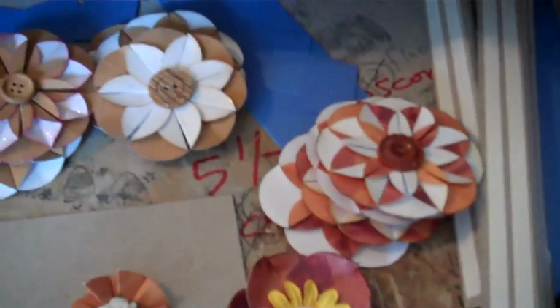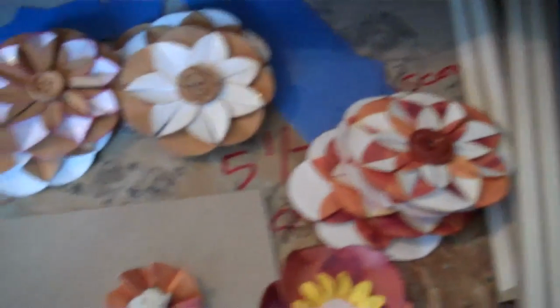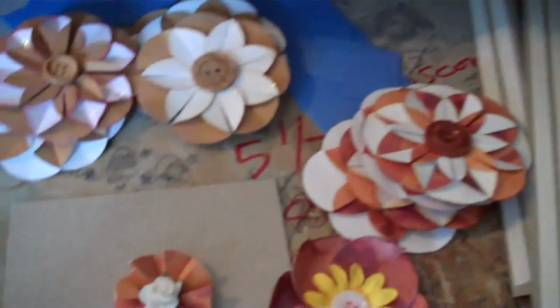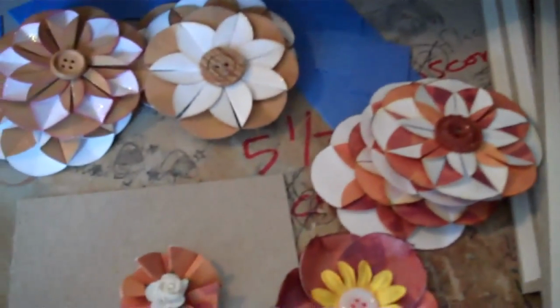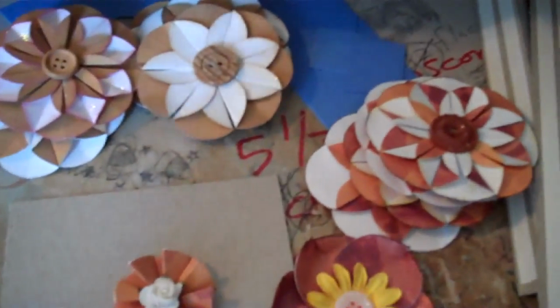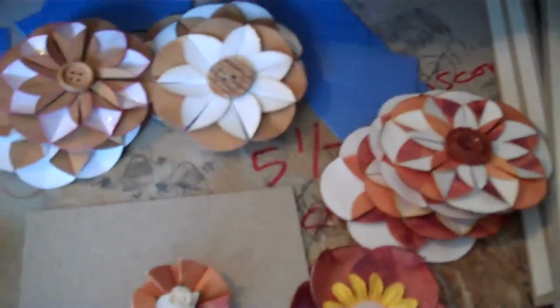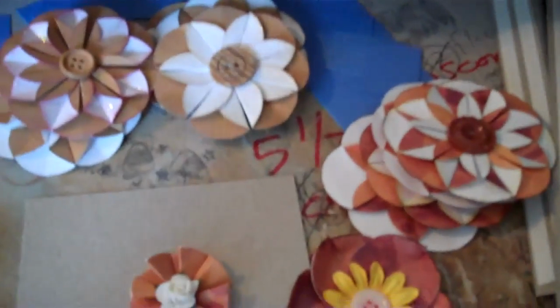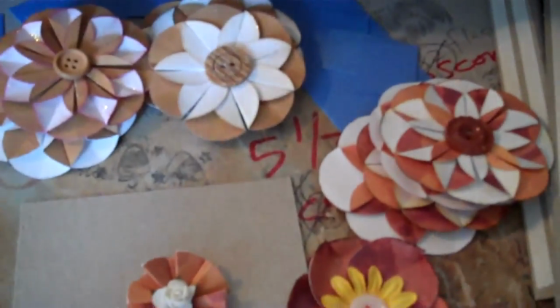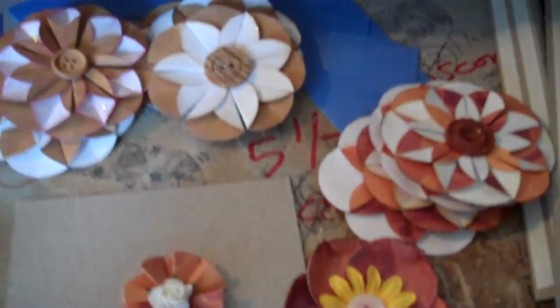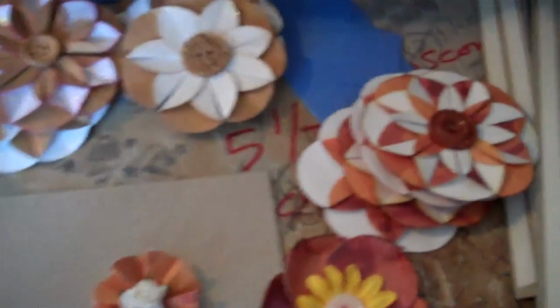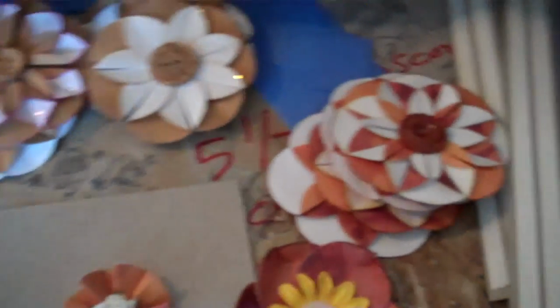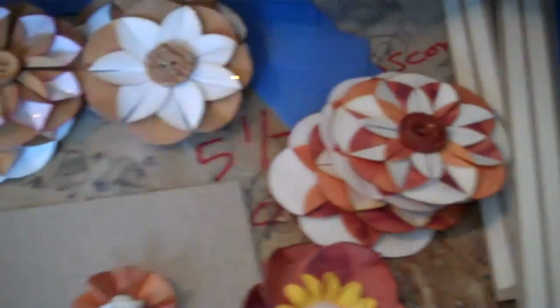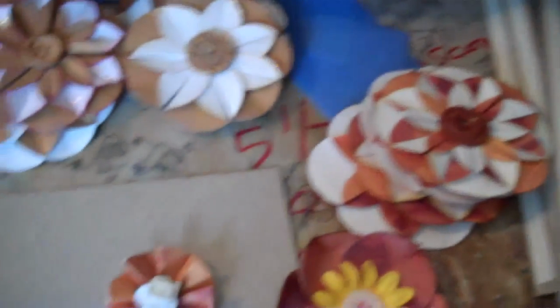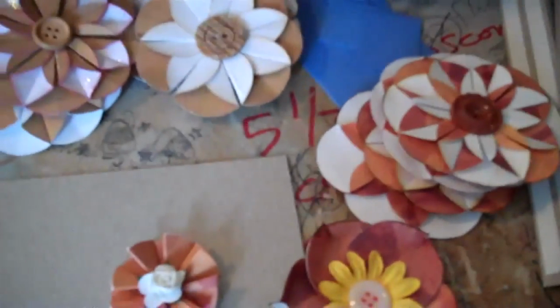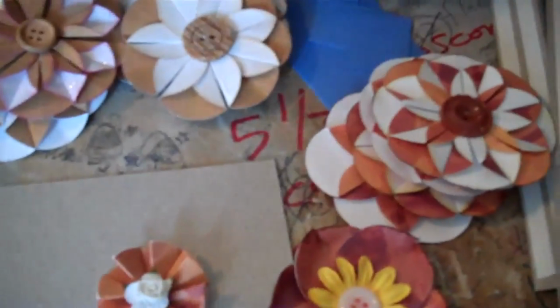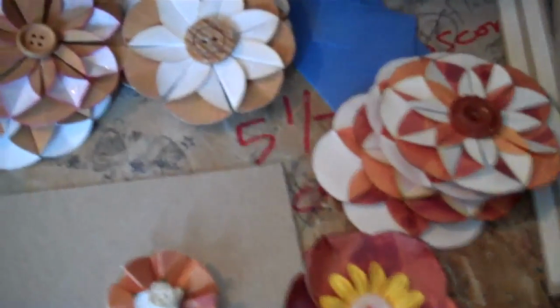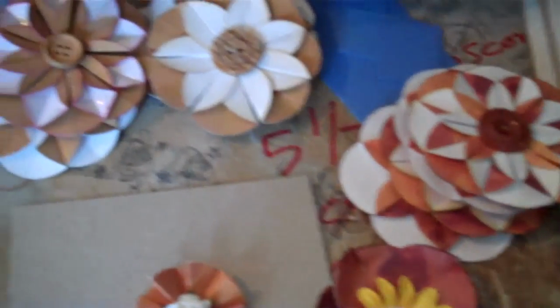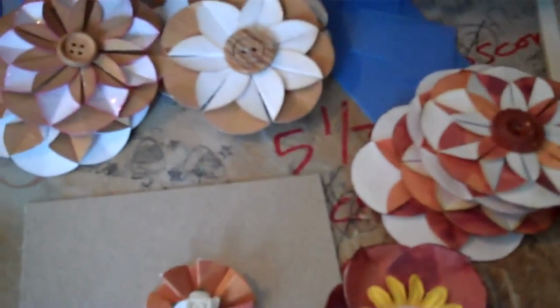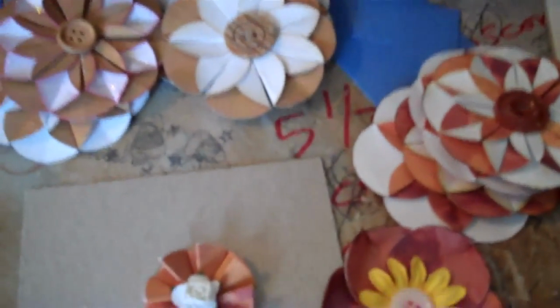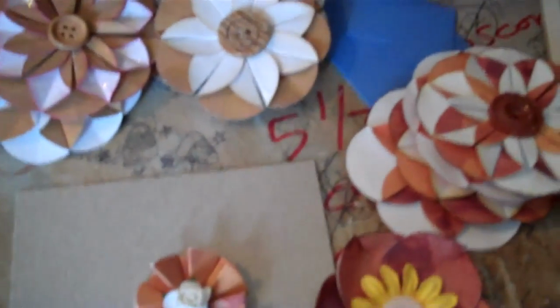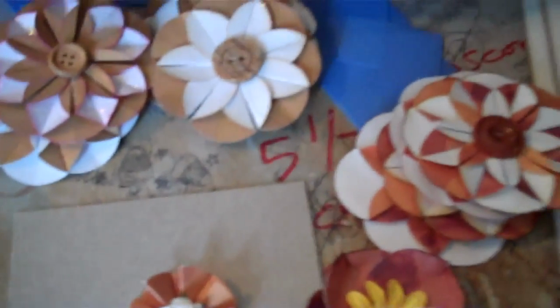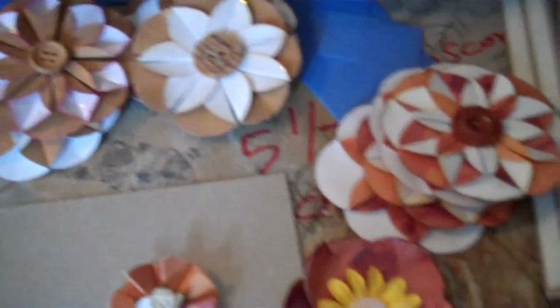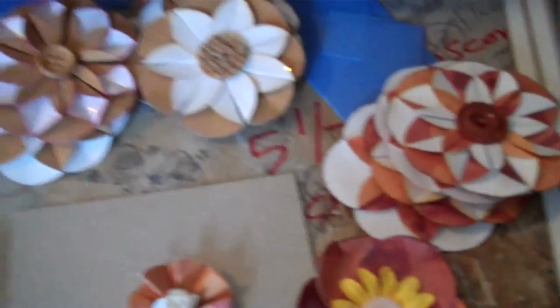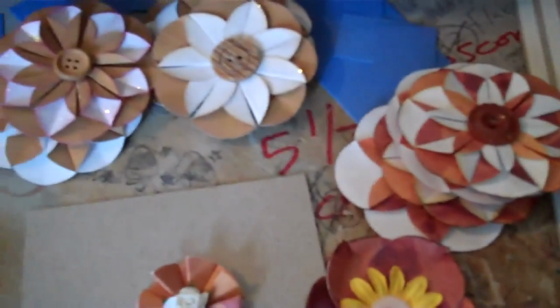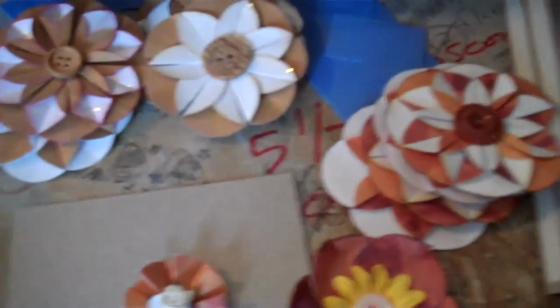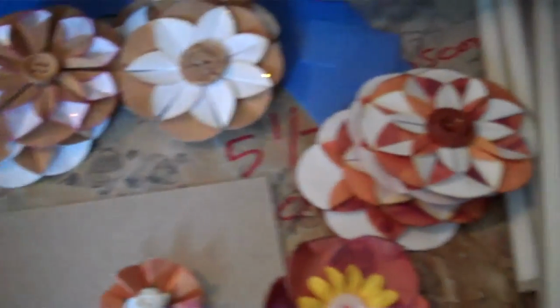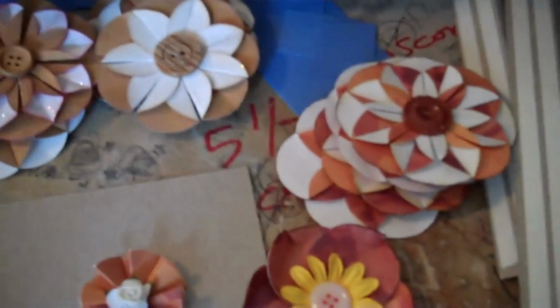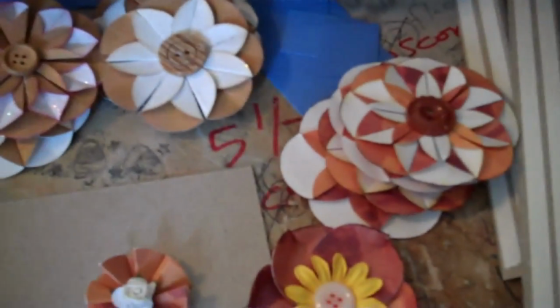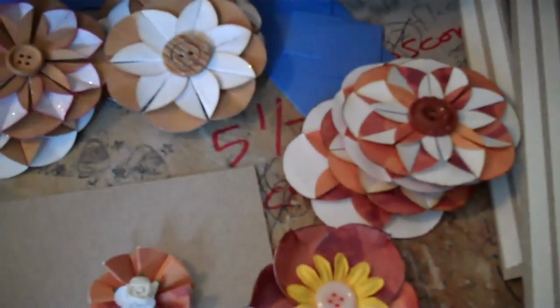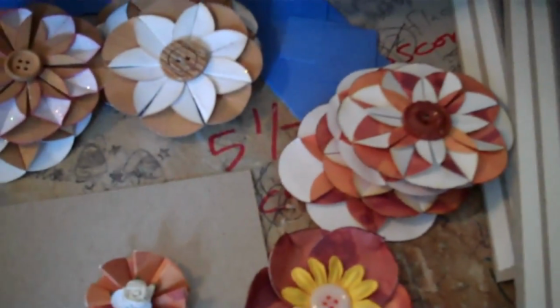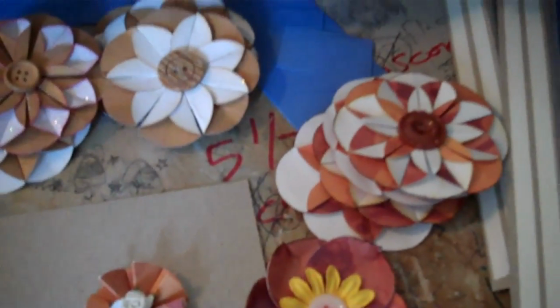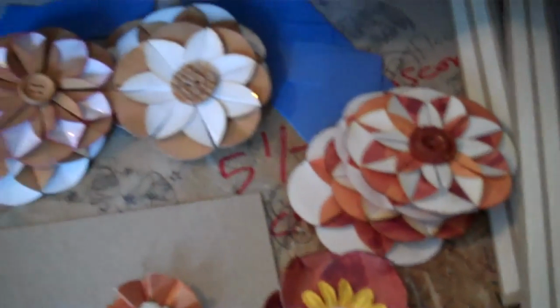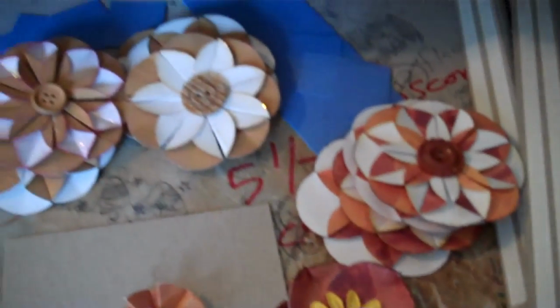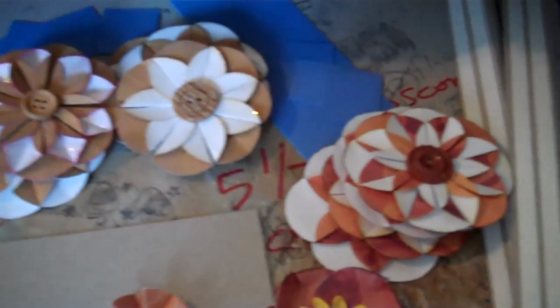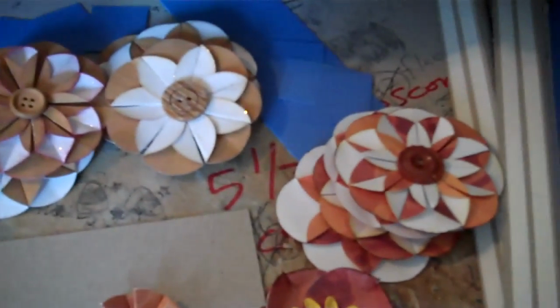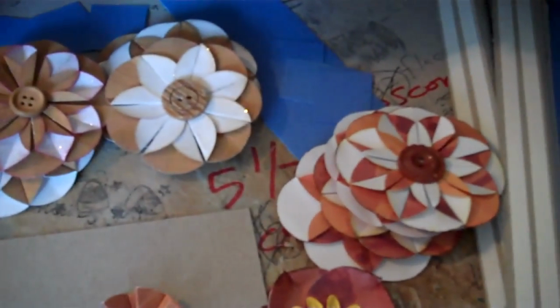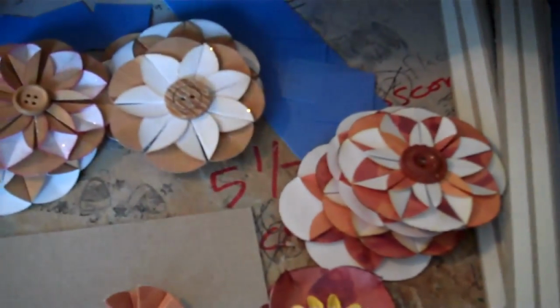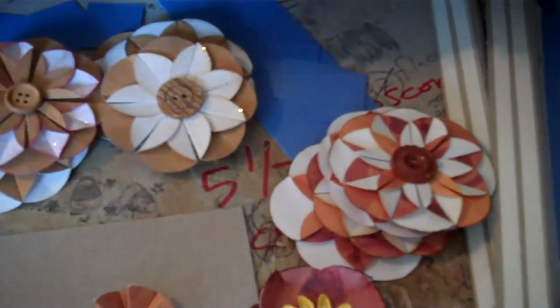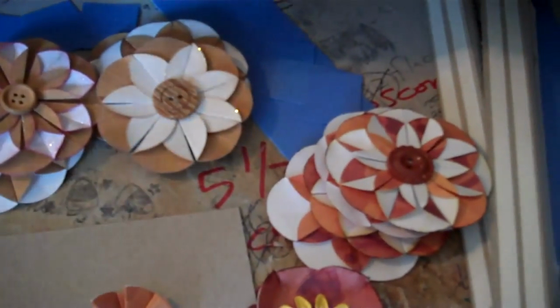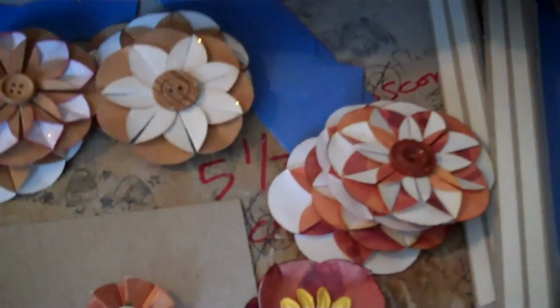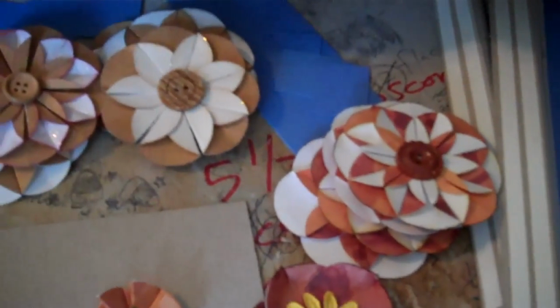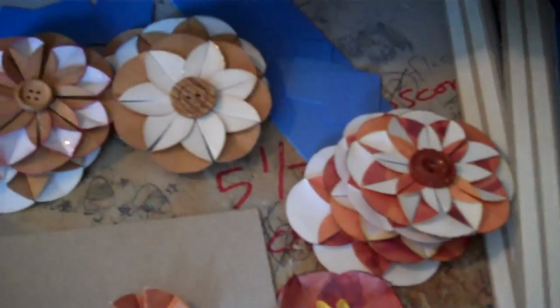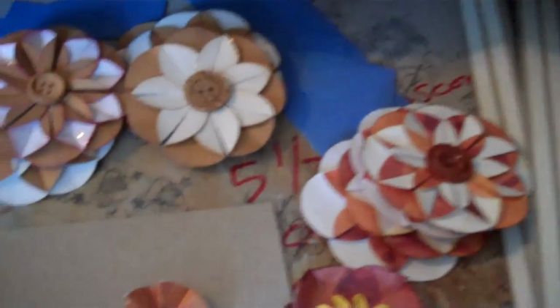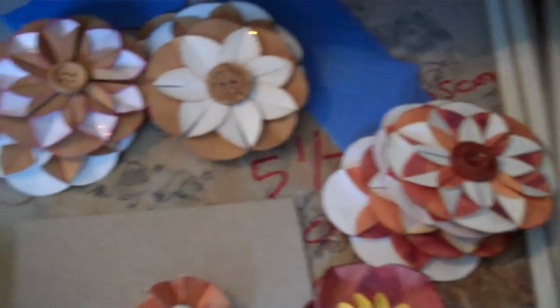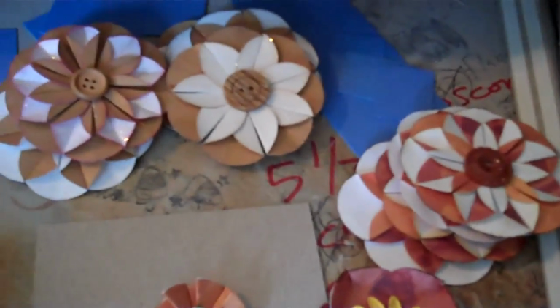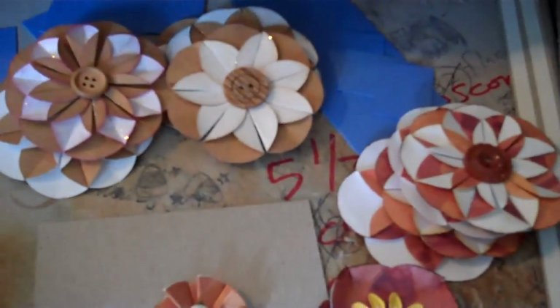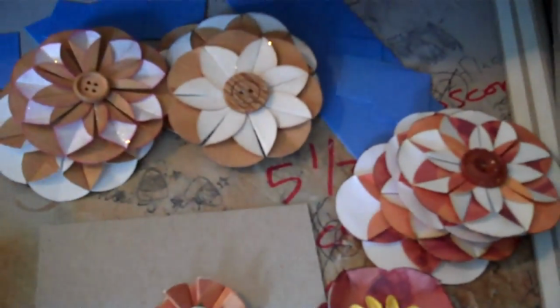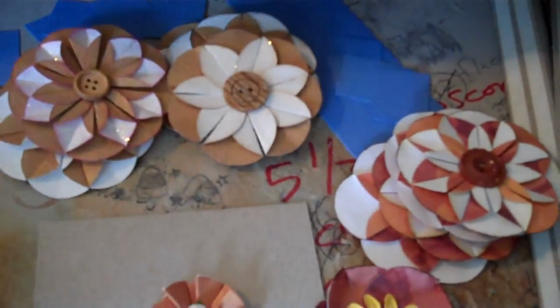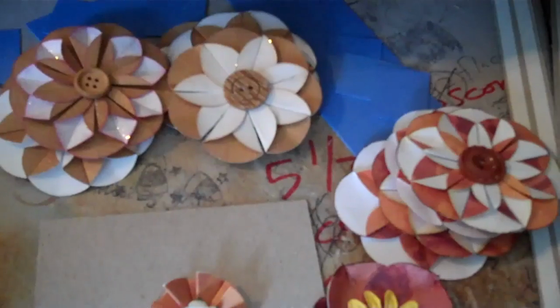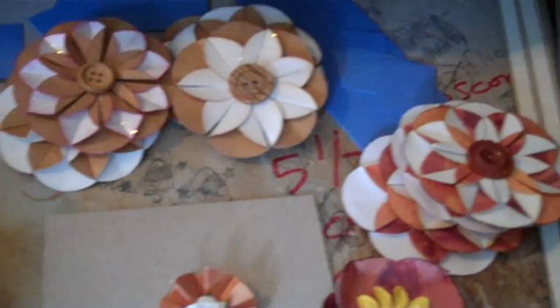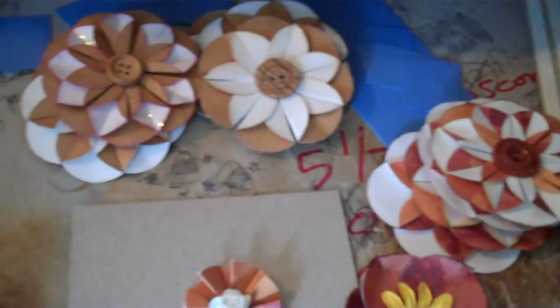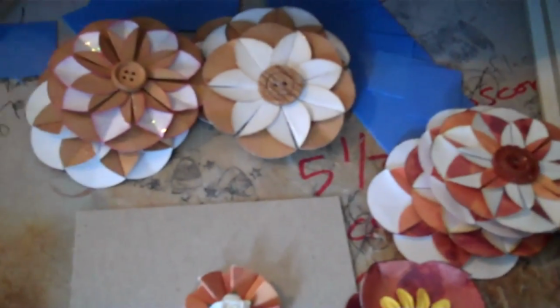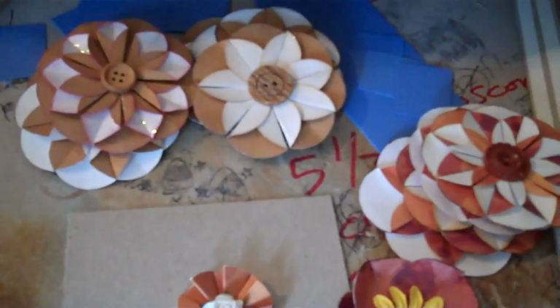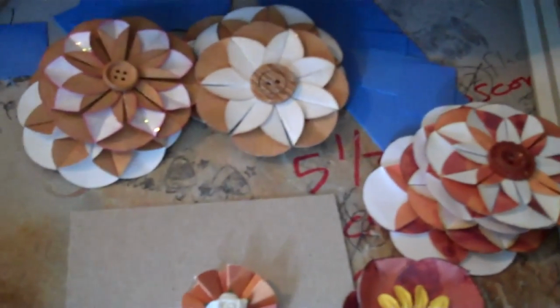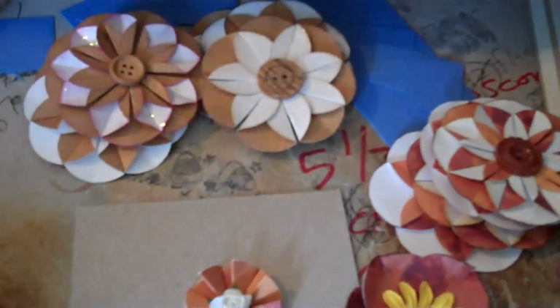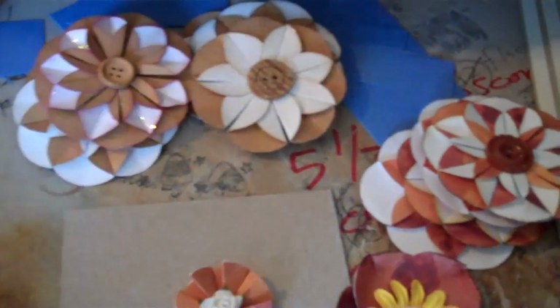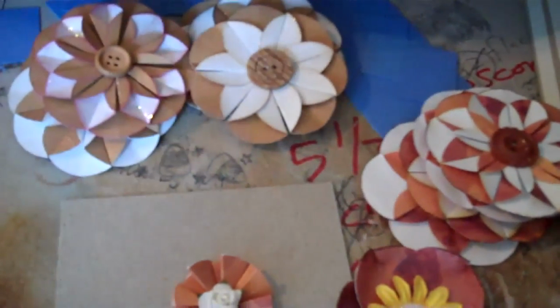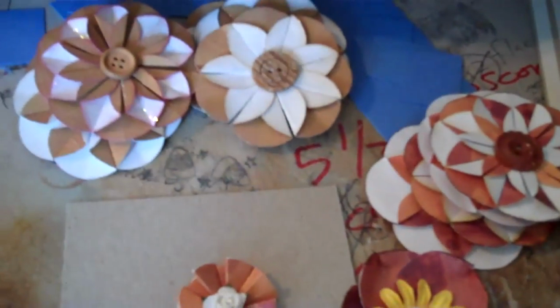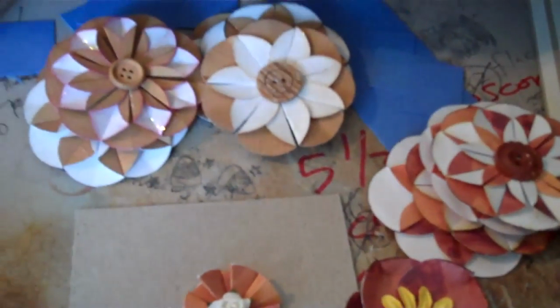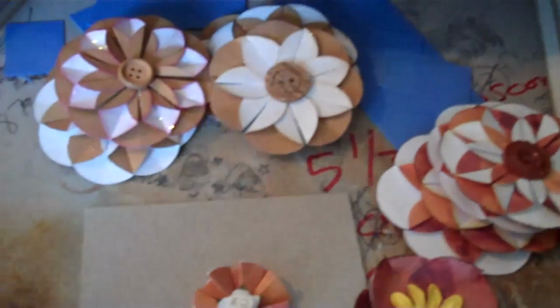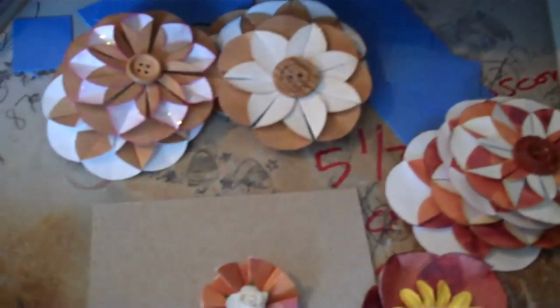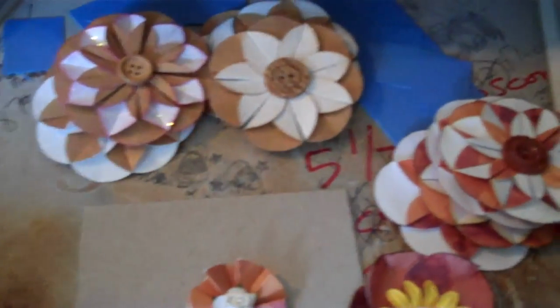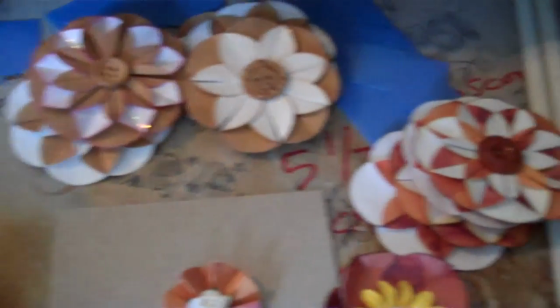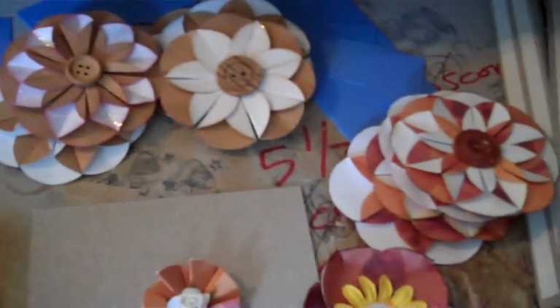The house is doing good — the inspection went well, and now we're just waiting for the VA one to go.